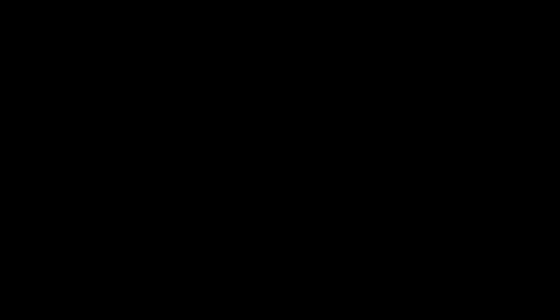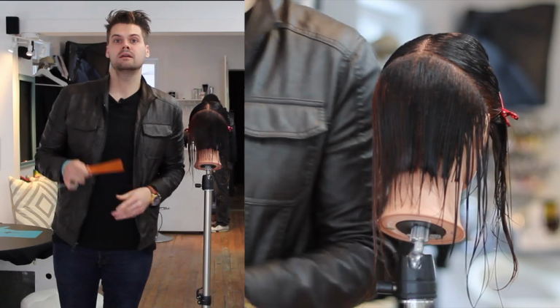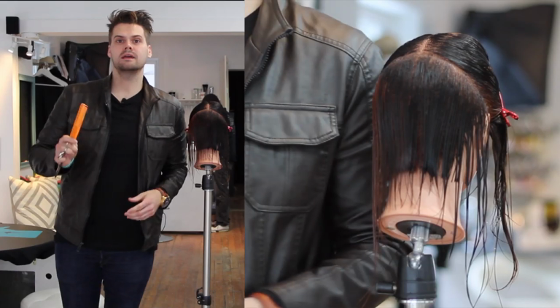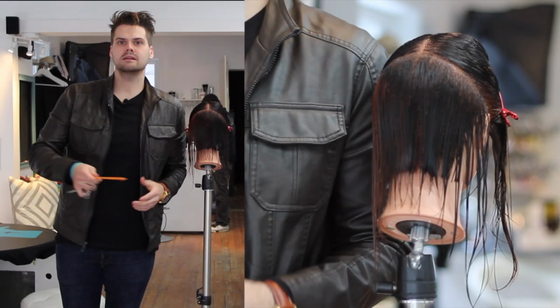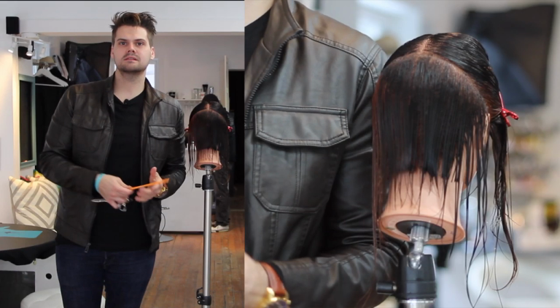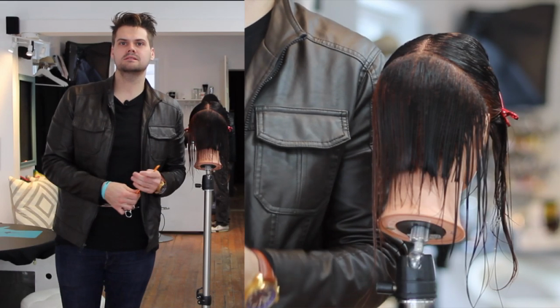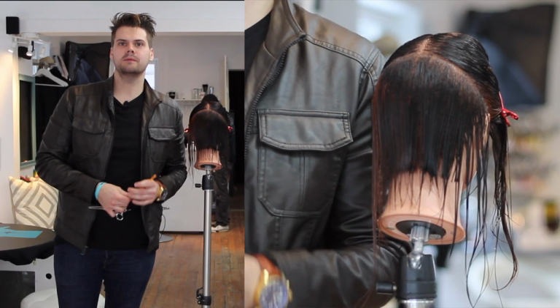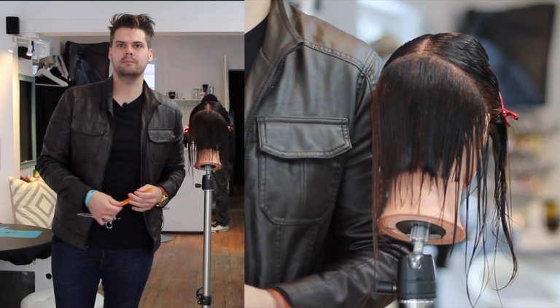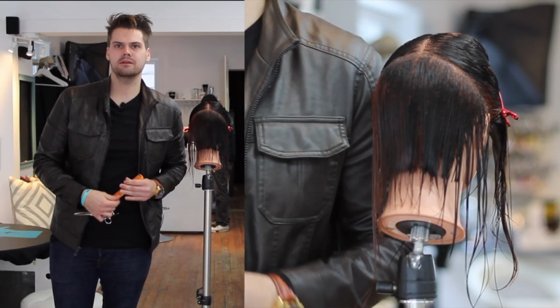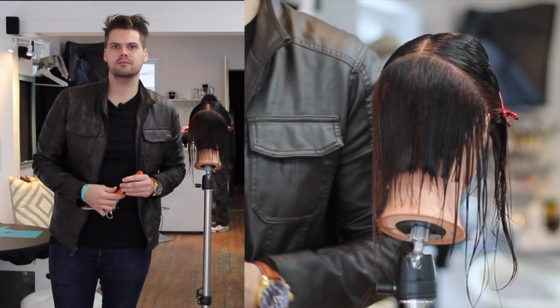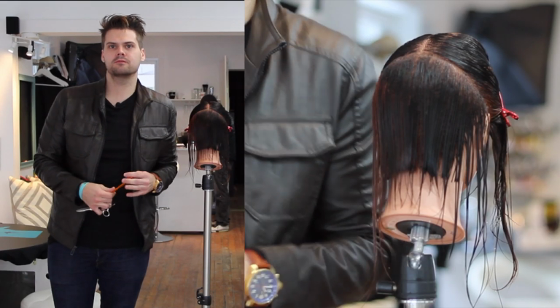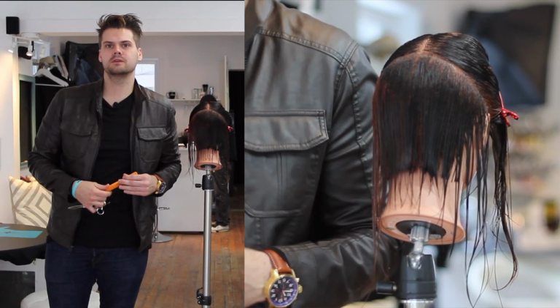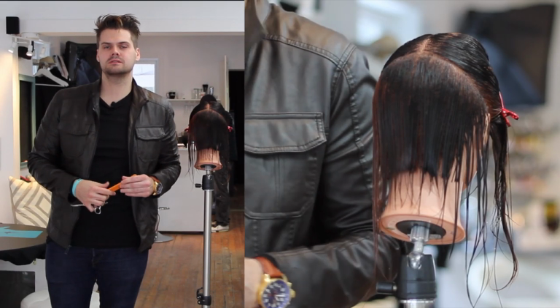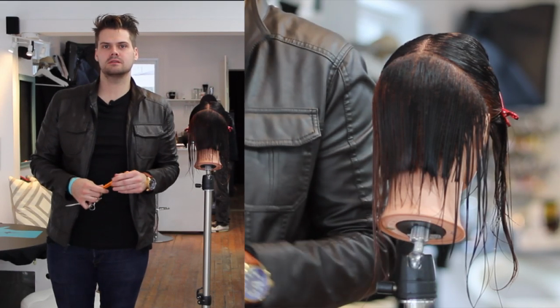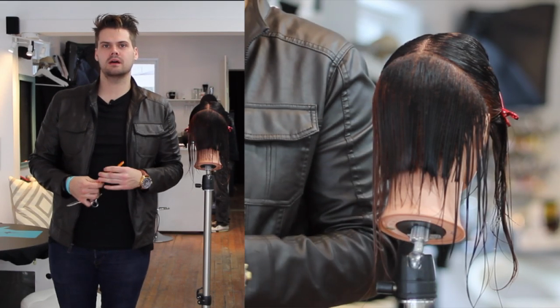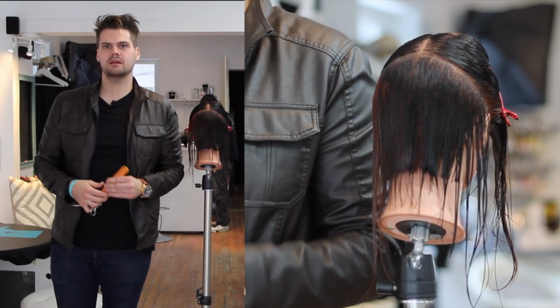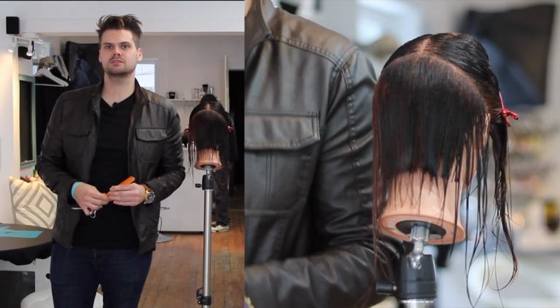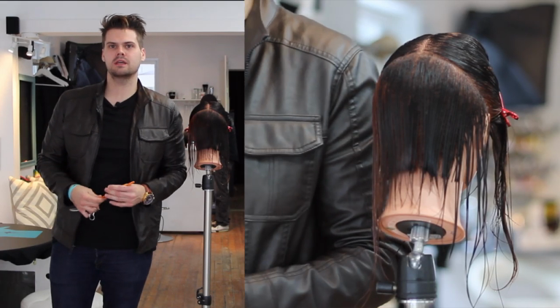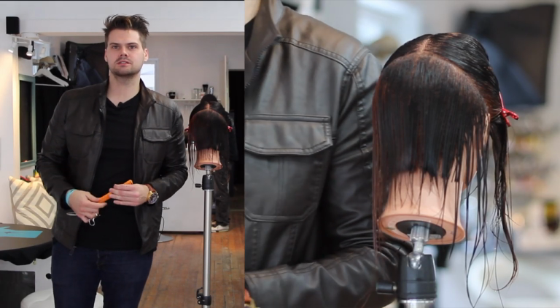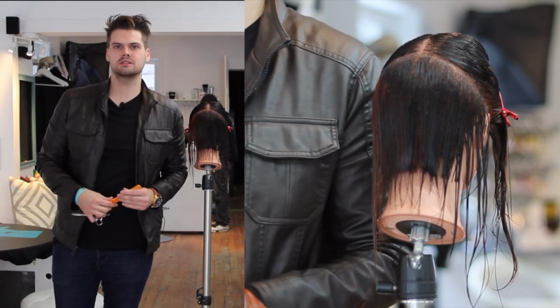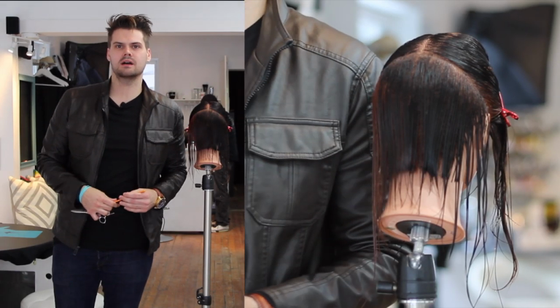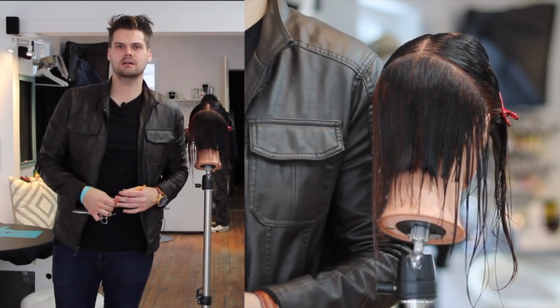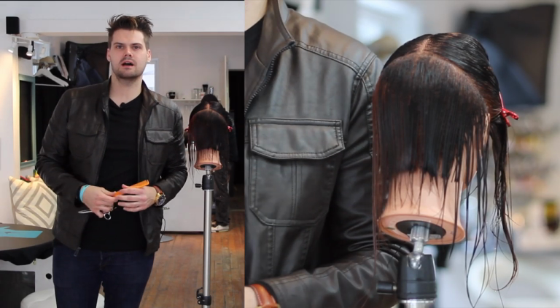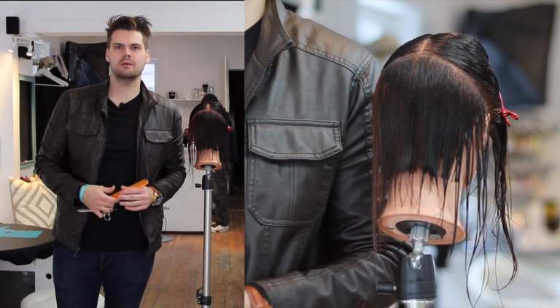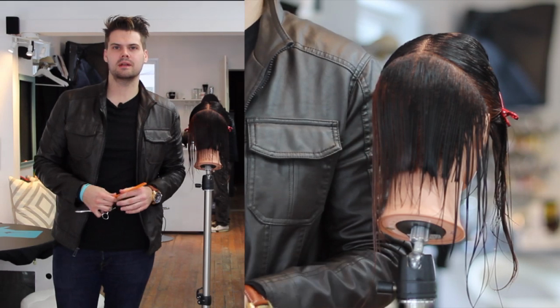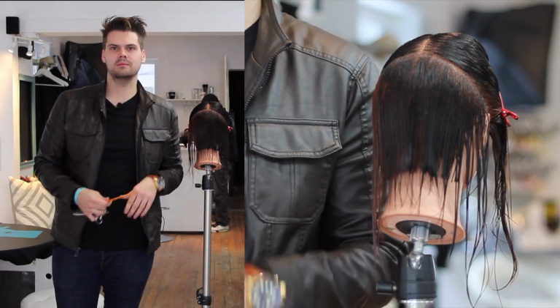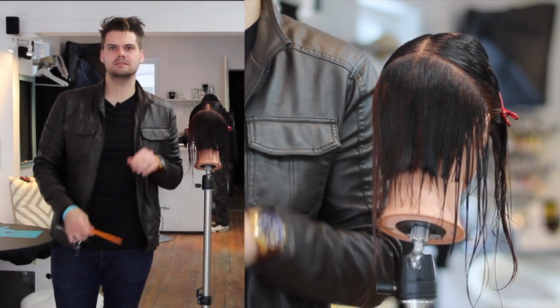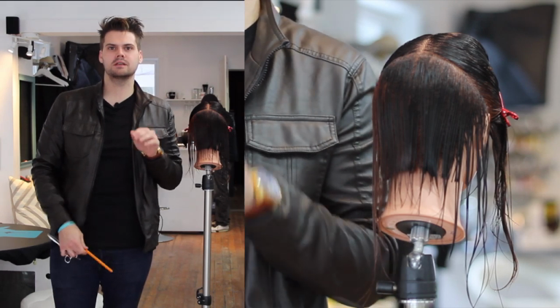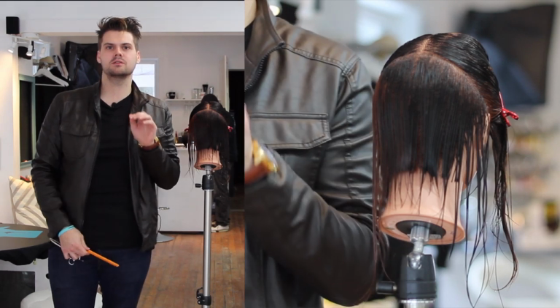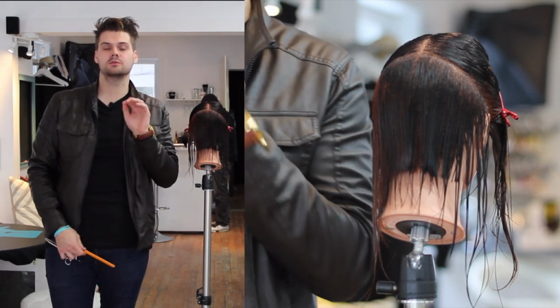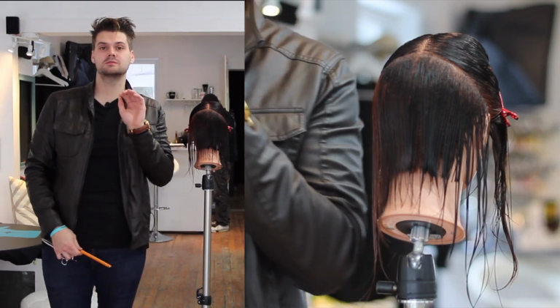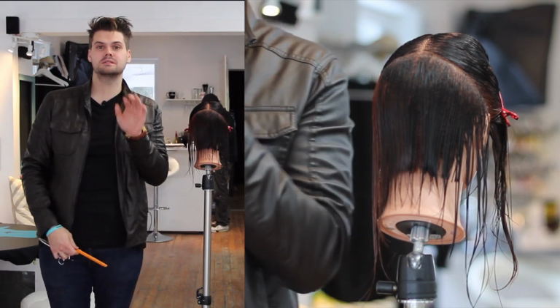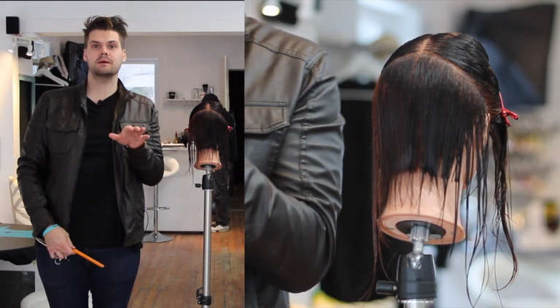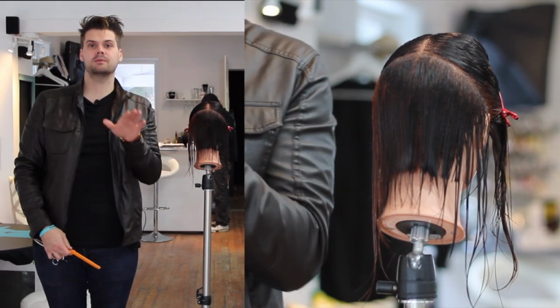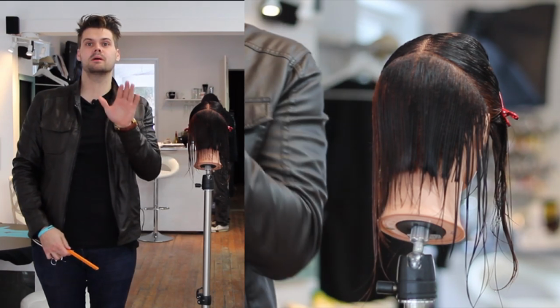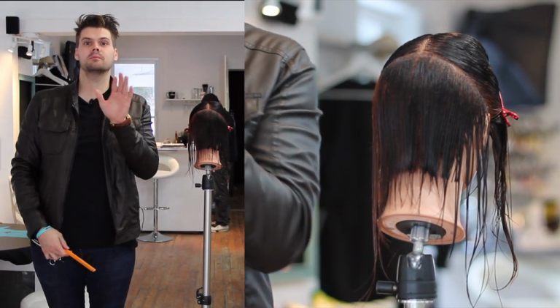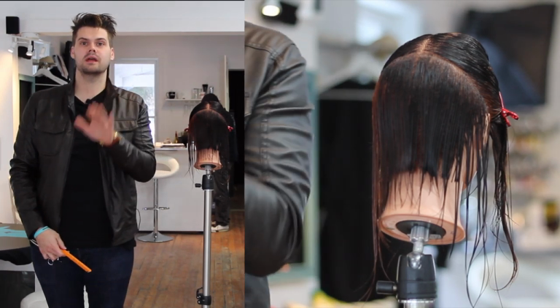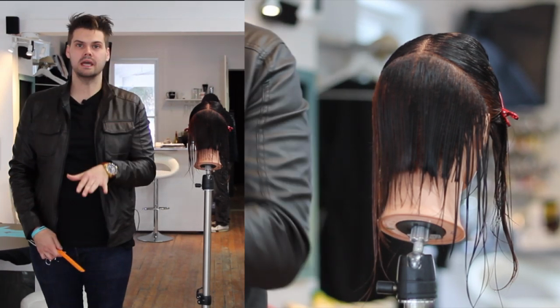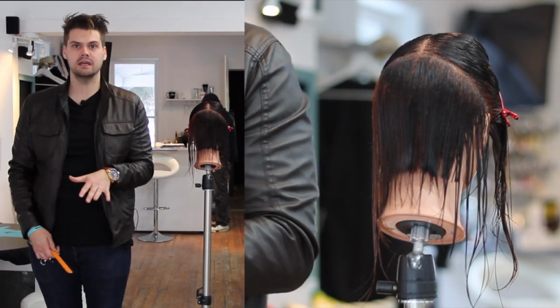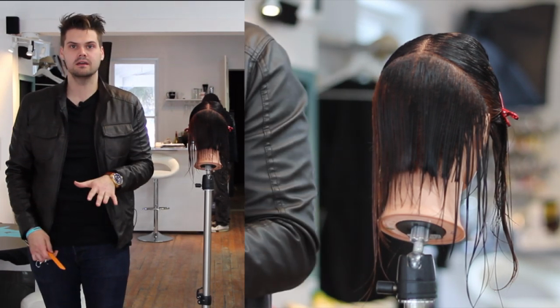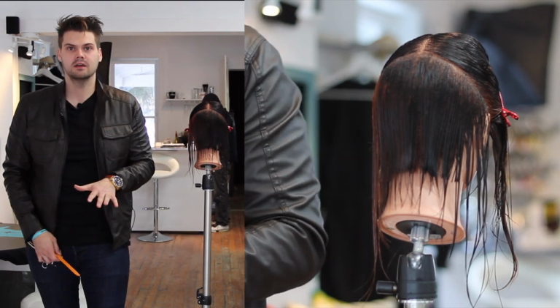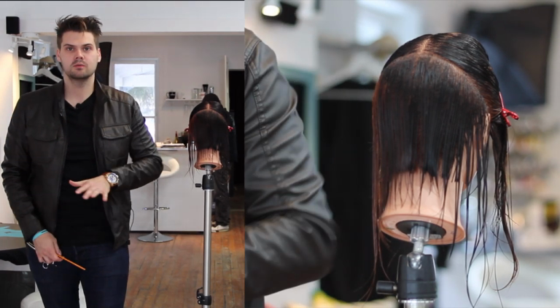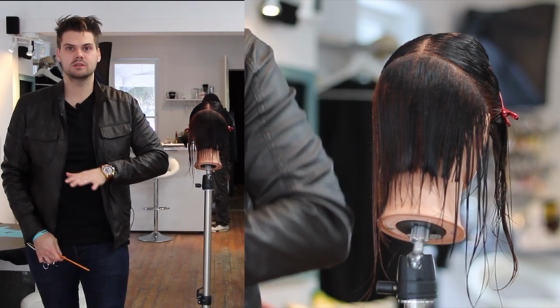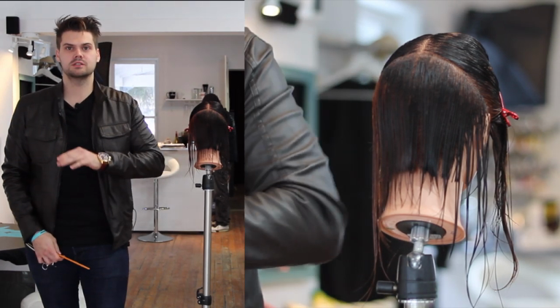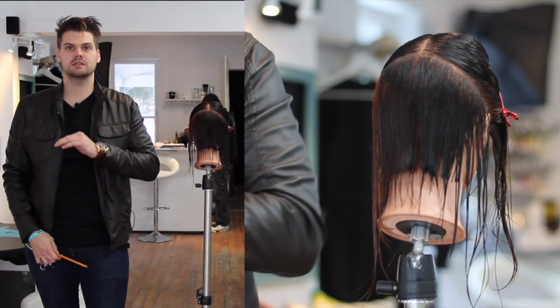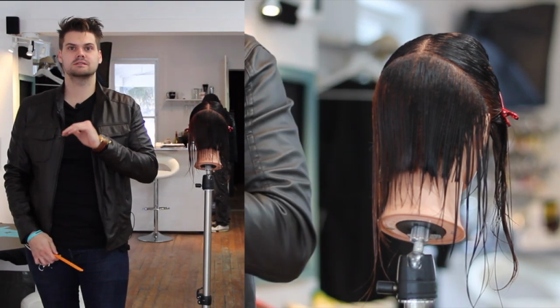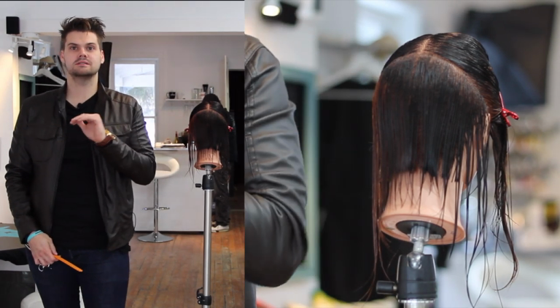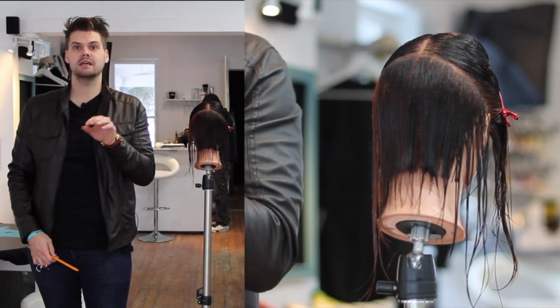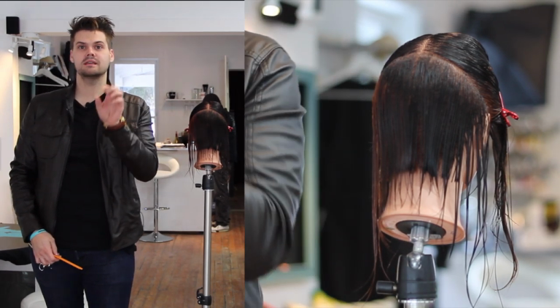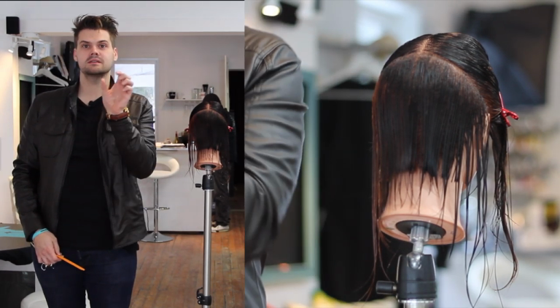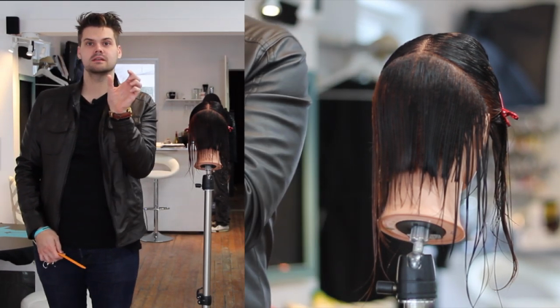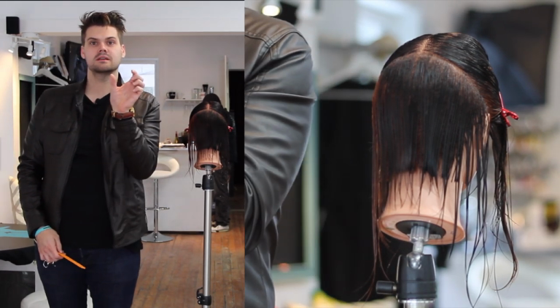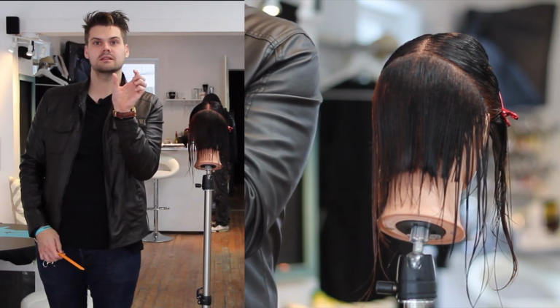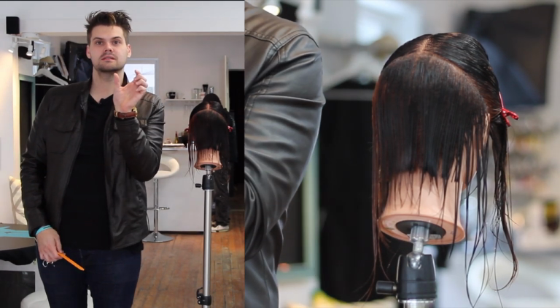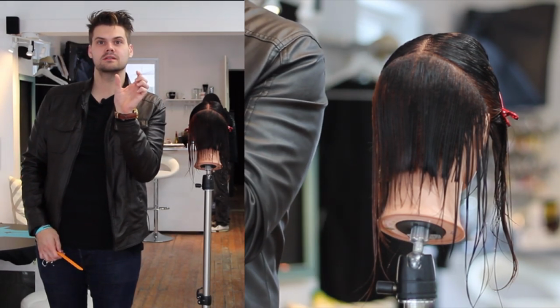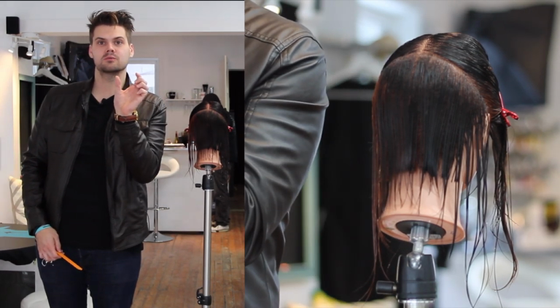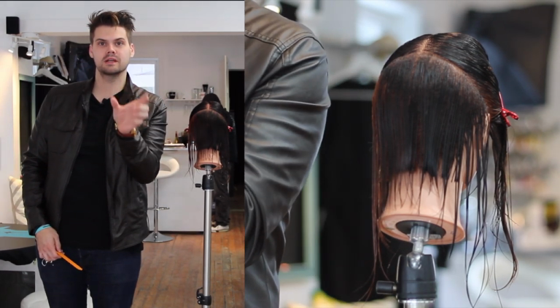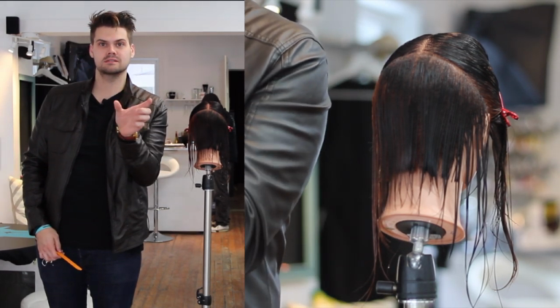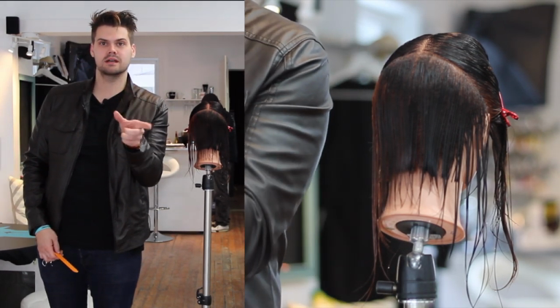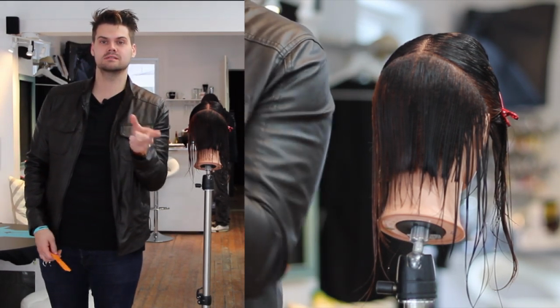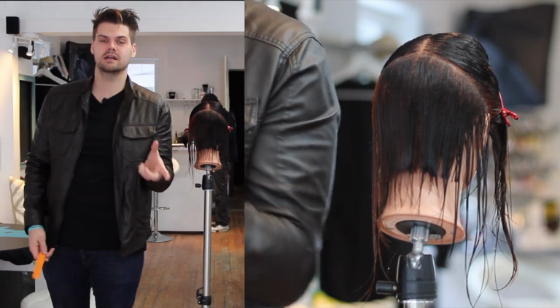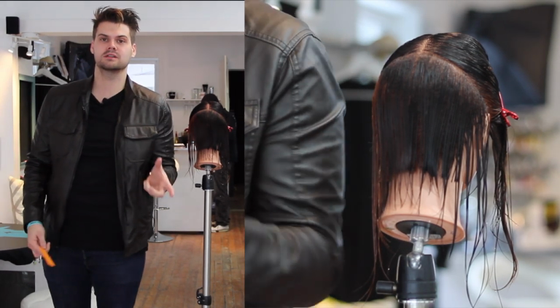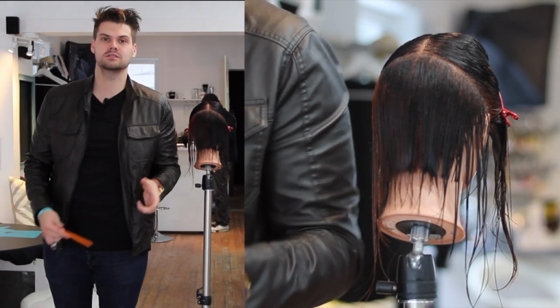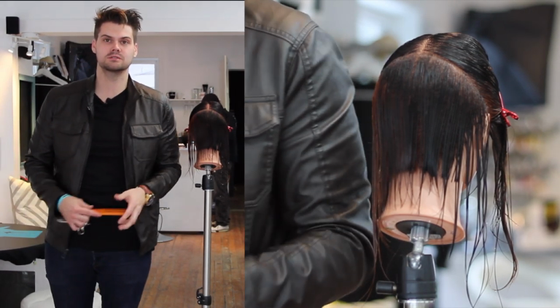Hey guys, this is Matt Beck from freesaloneducation.com, and I'm going to take you through step number eight, which is taking the right size sections.